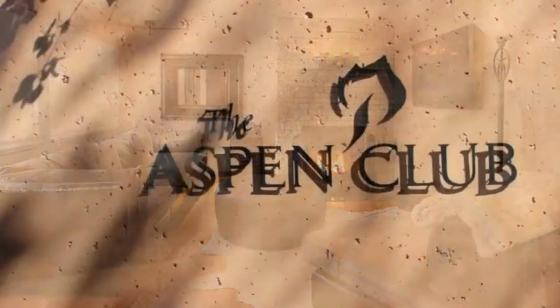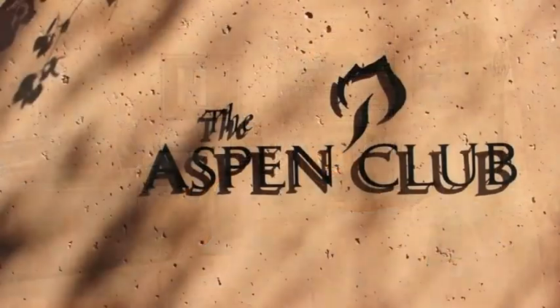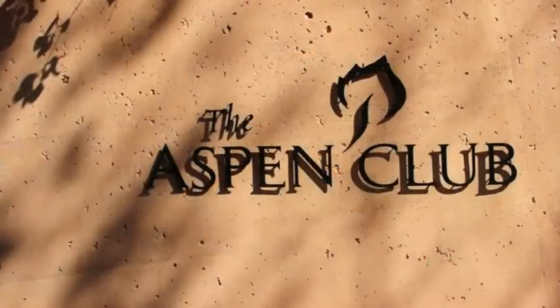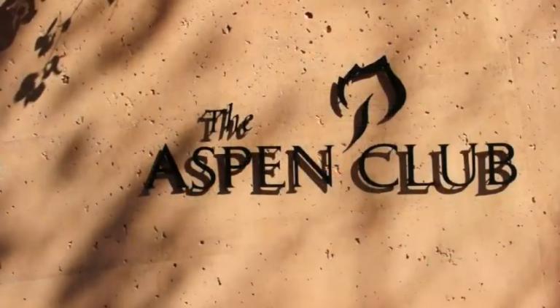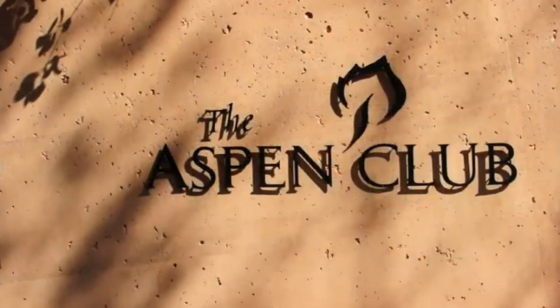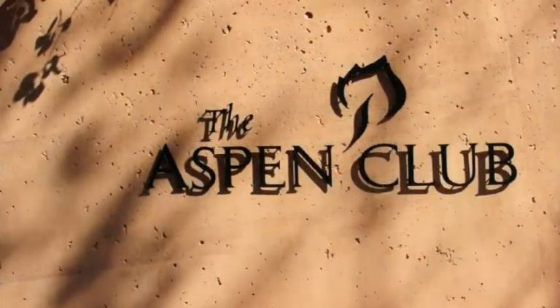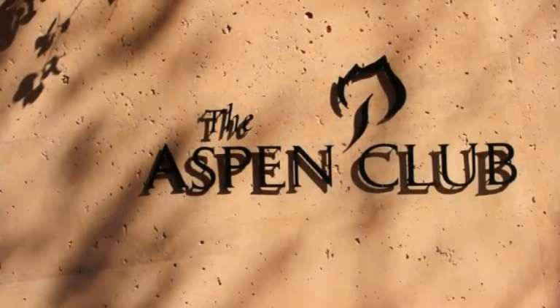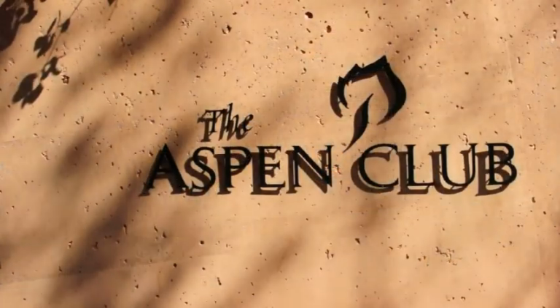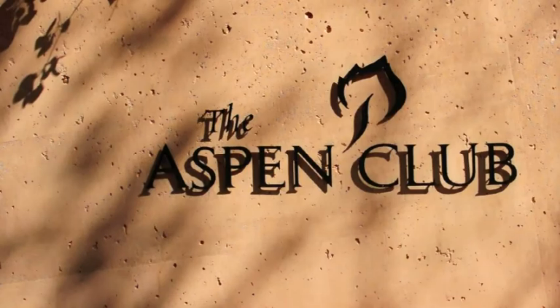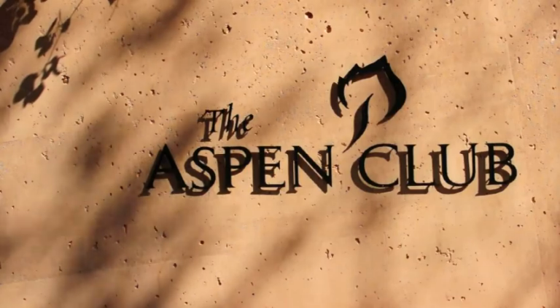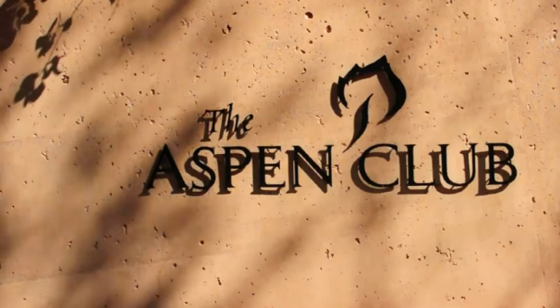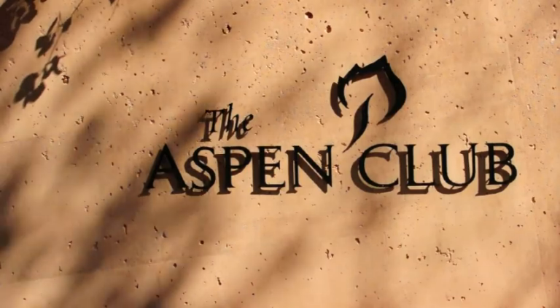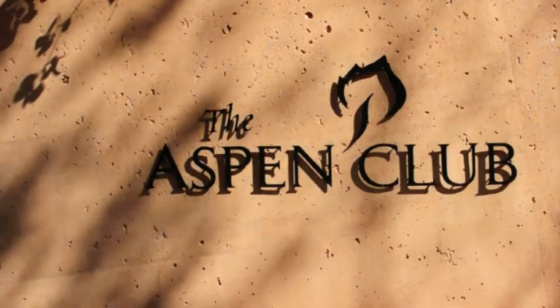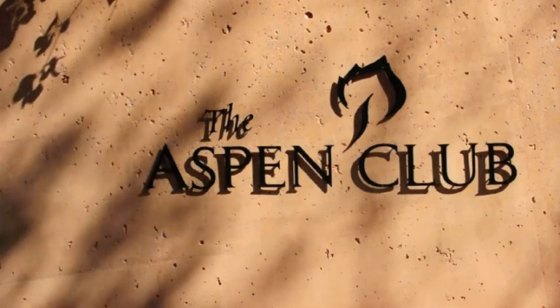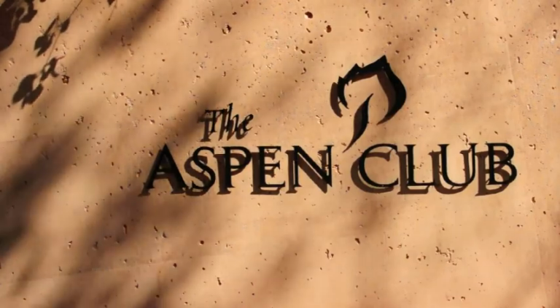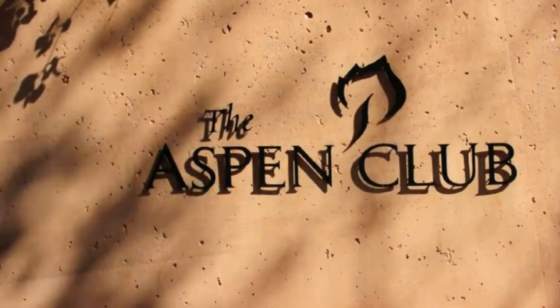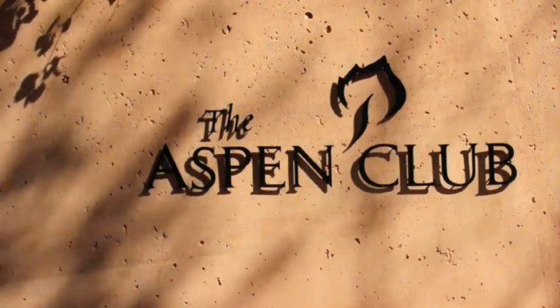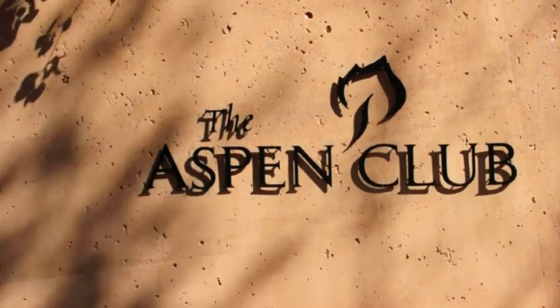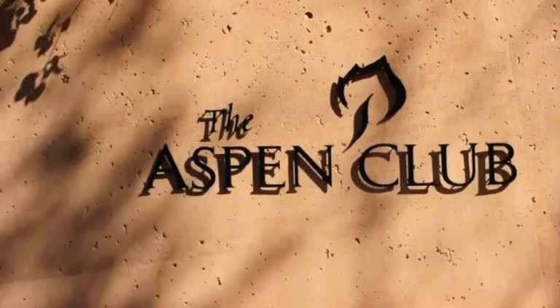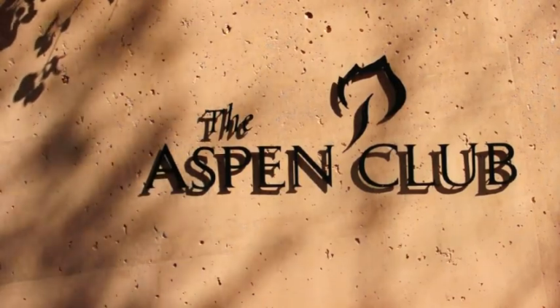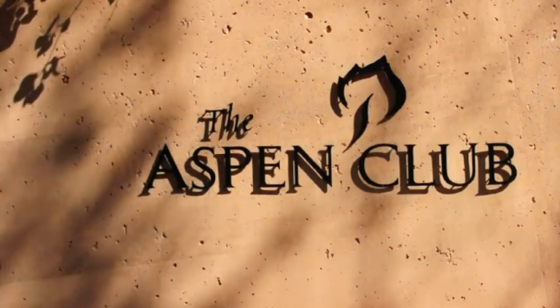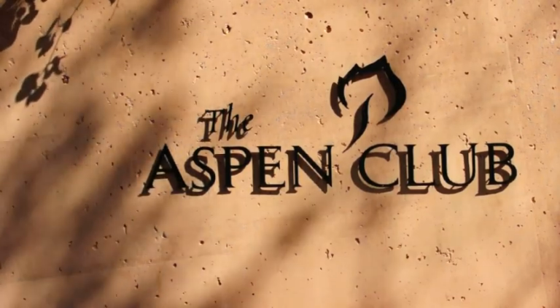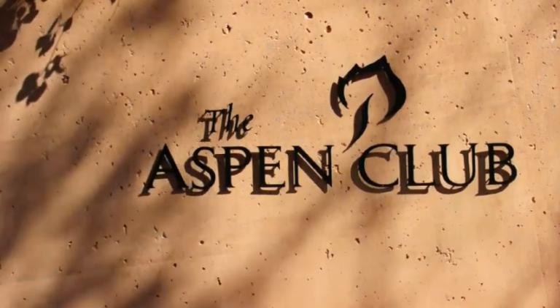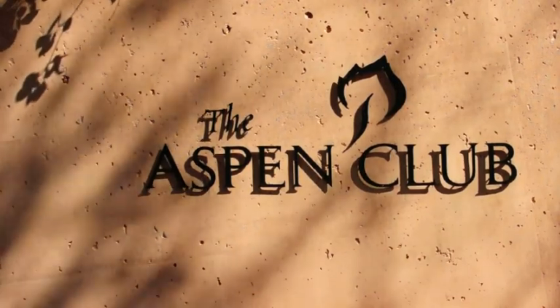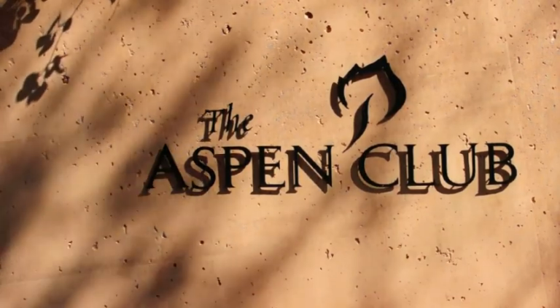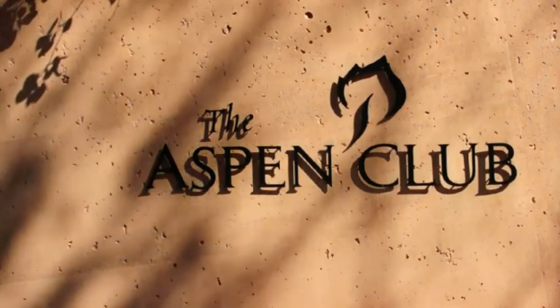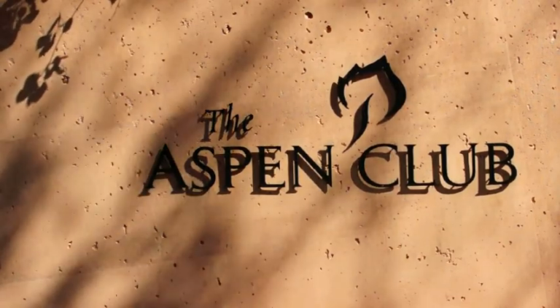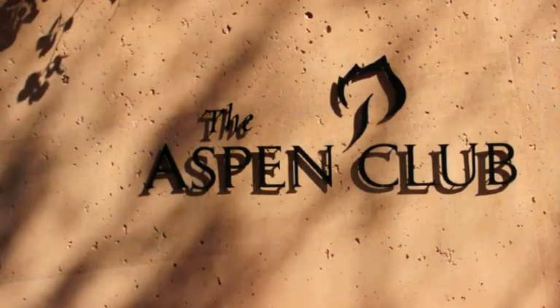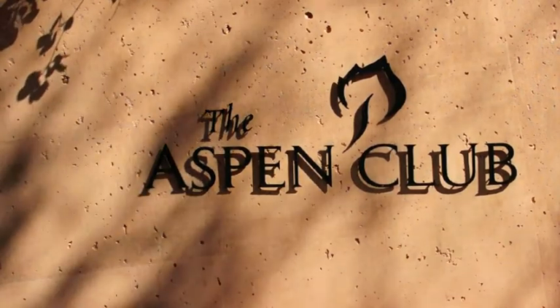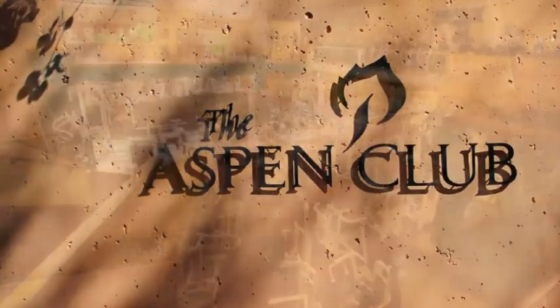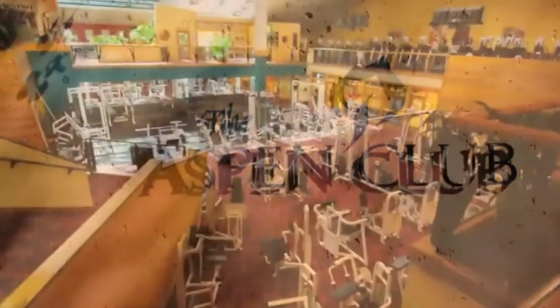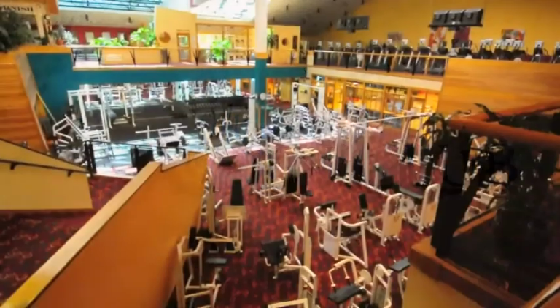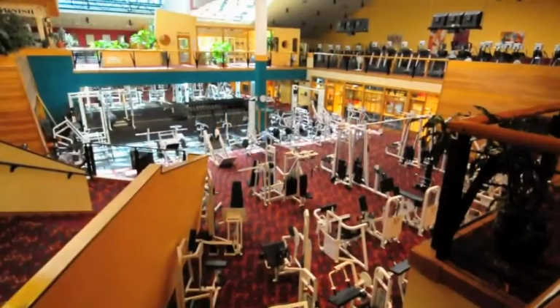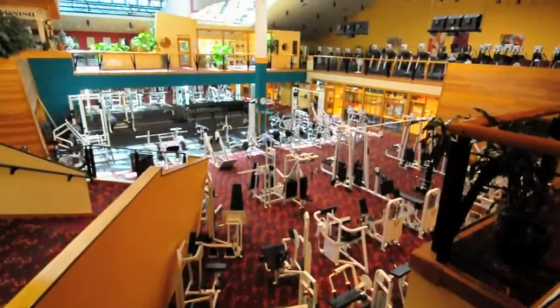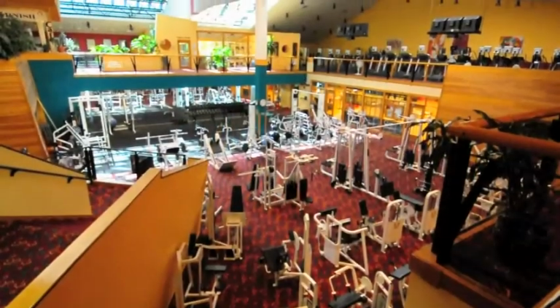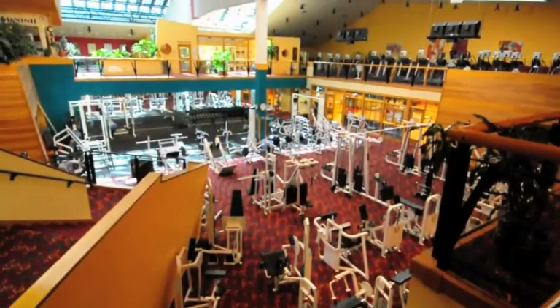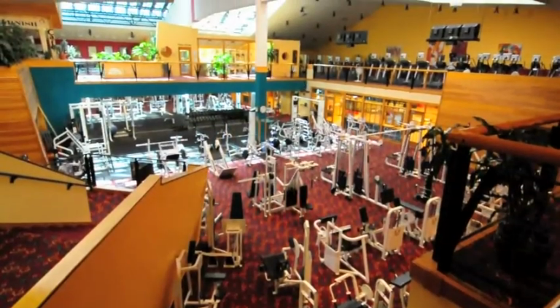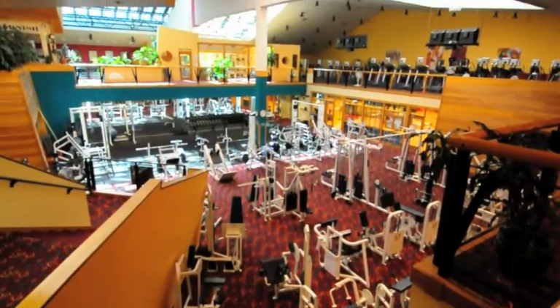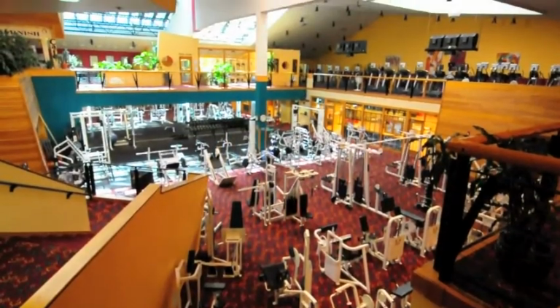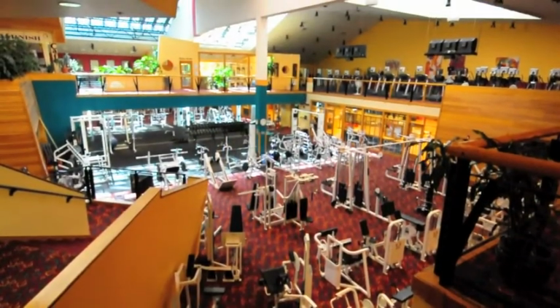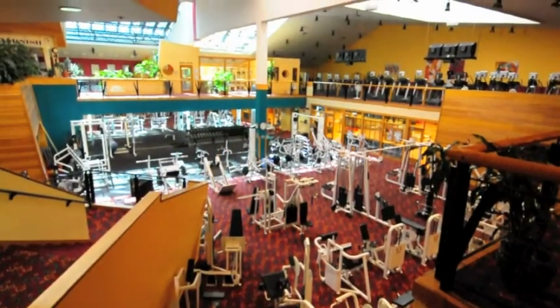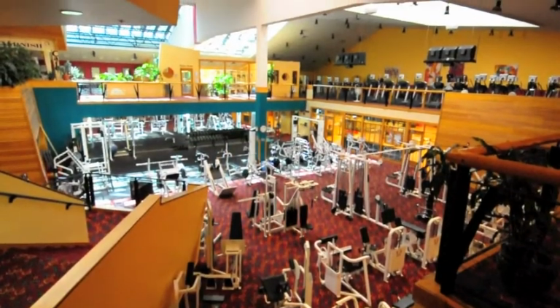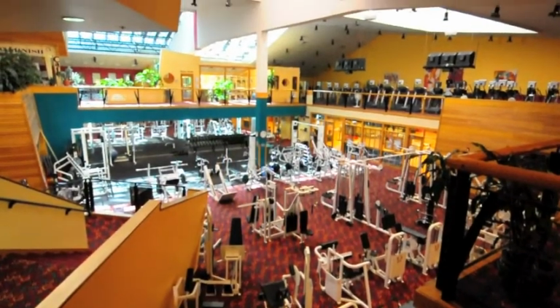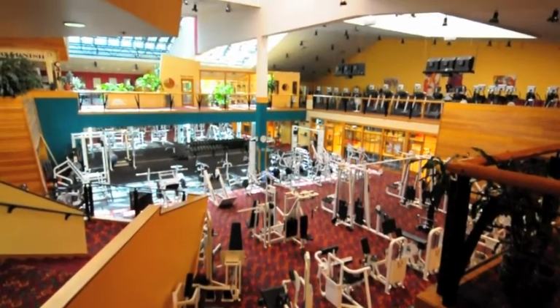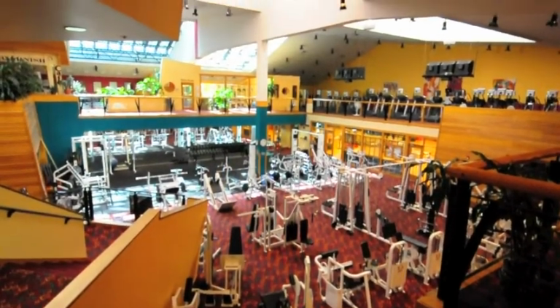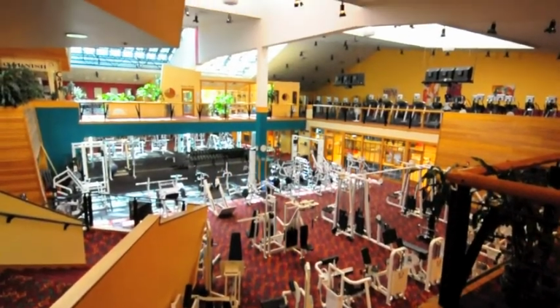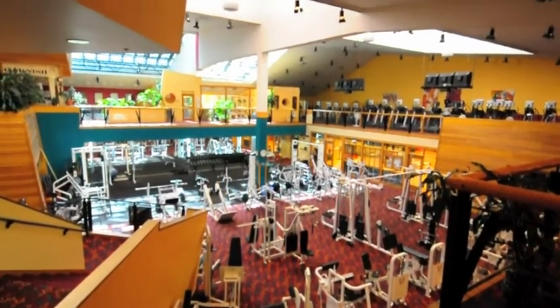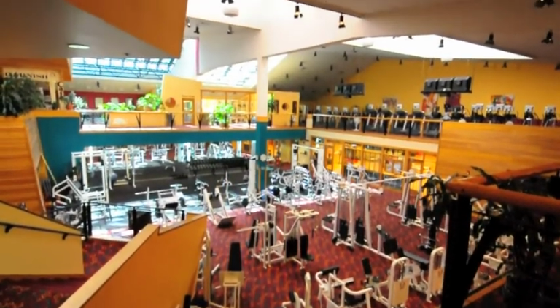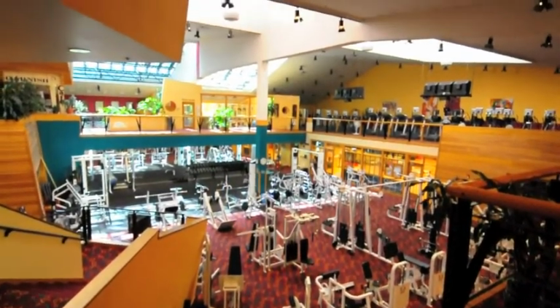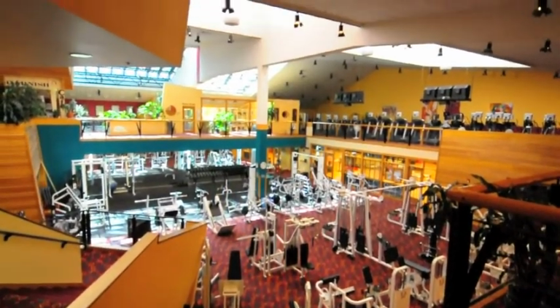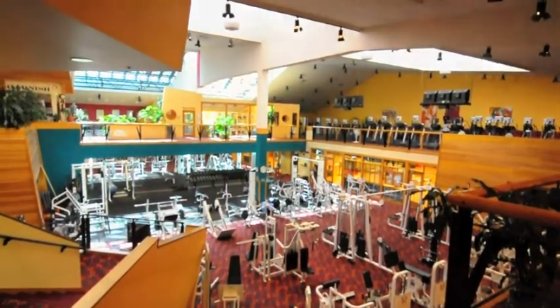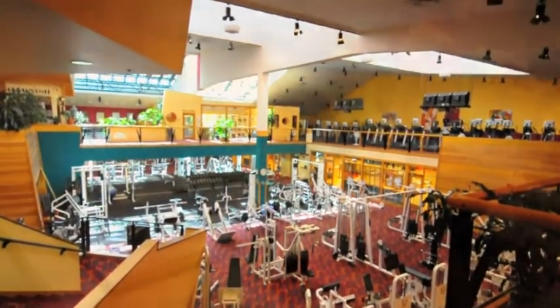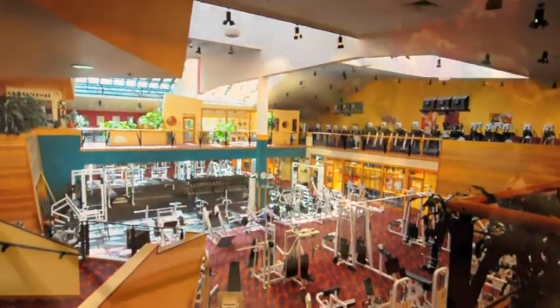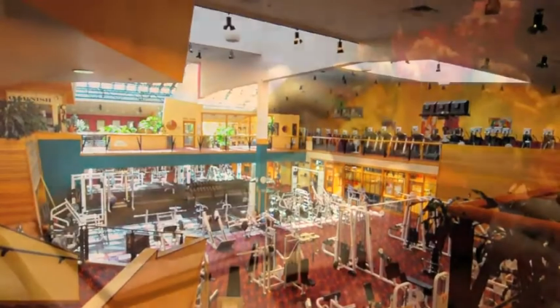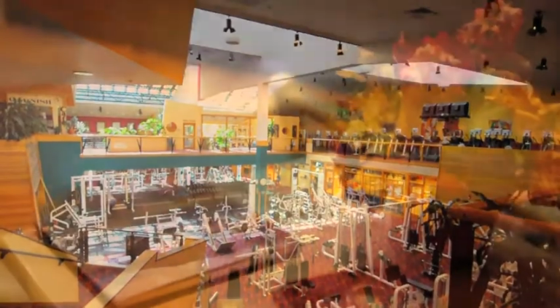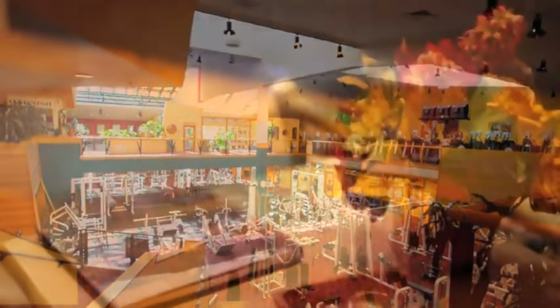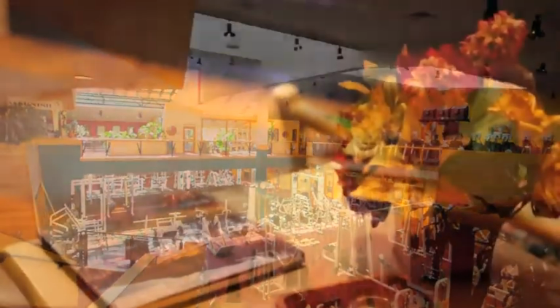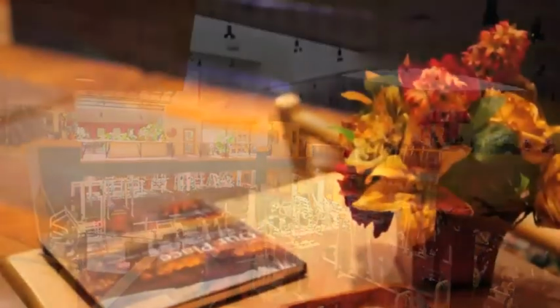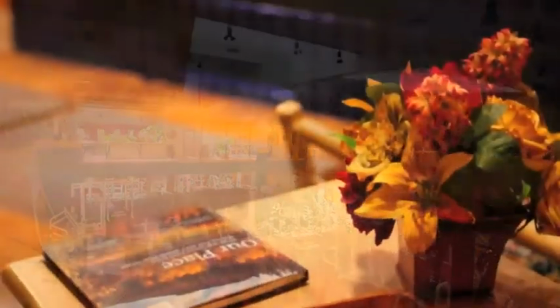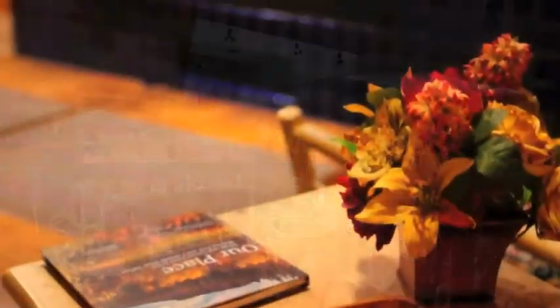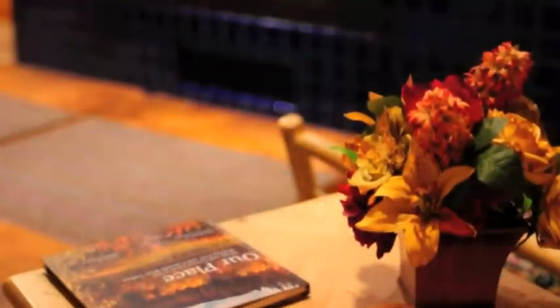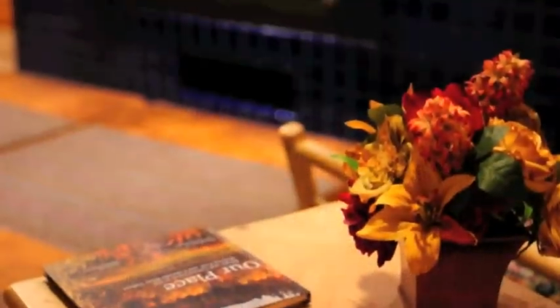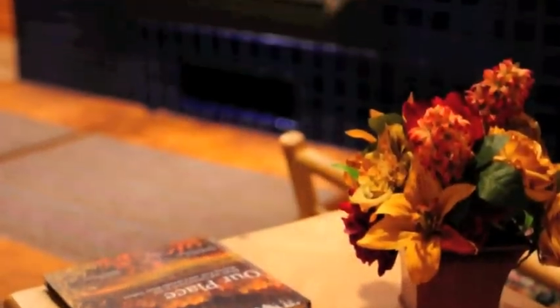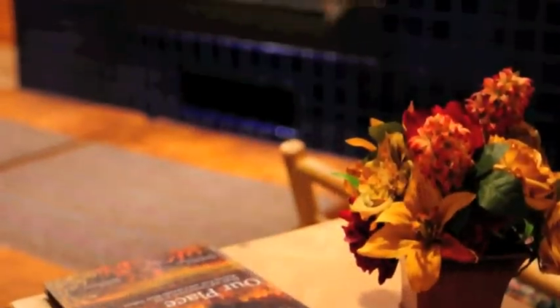All Friest guests receive complimentary passes to the Aspen Club and Spa, a 77,000 square foot facility that has its own full-service spa.